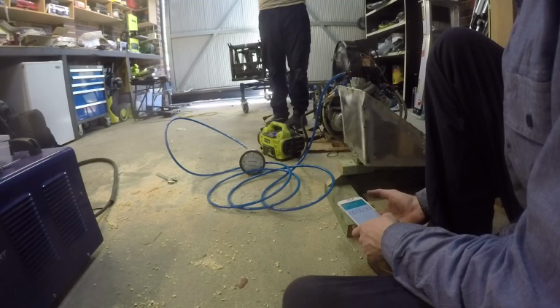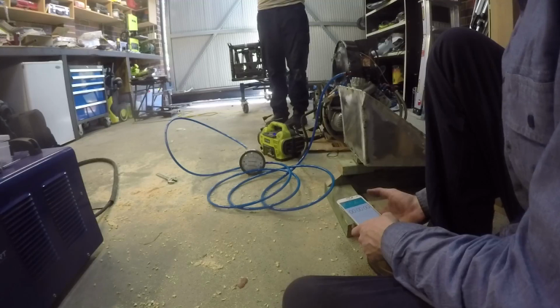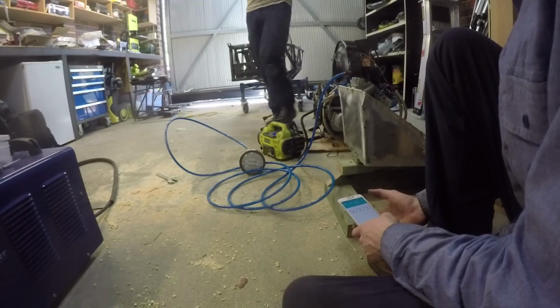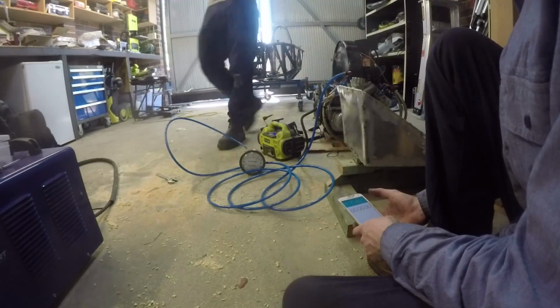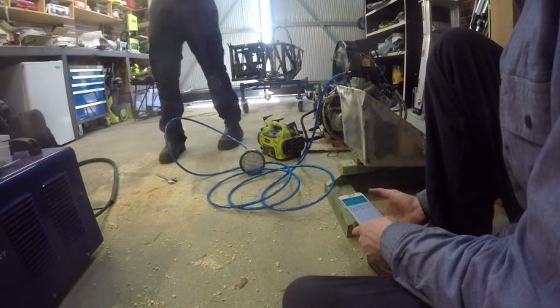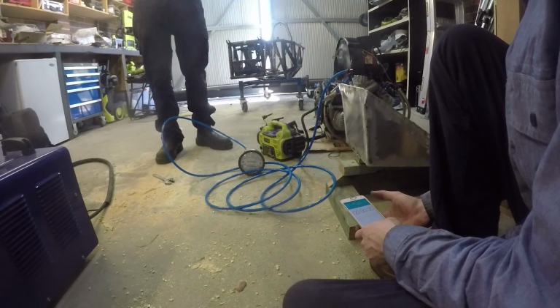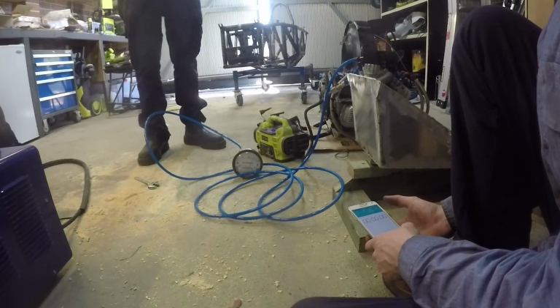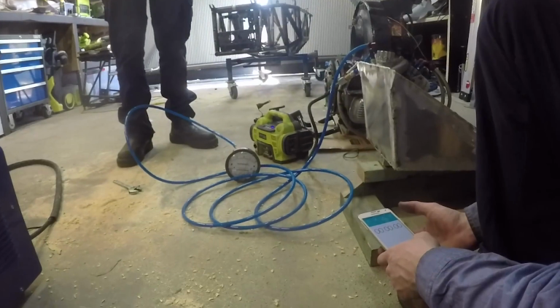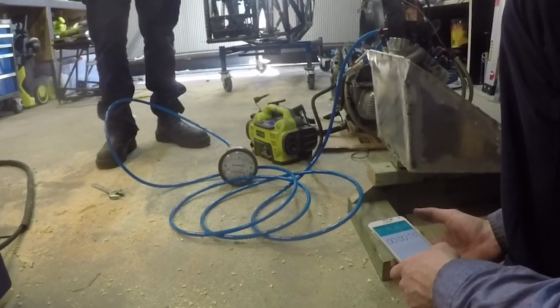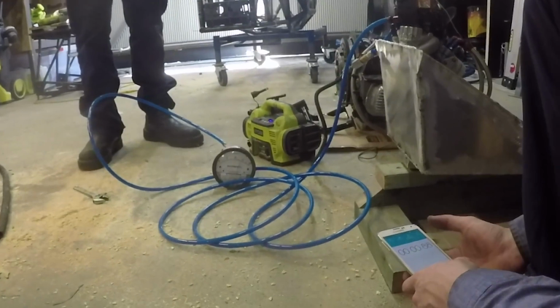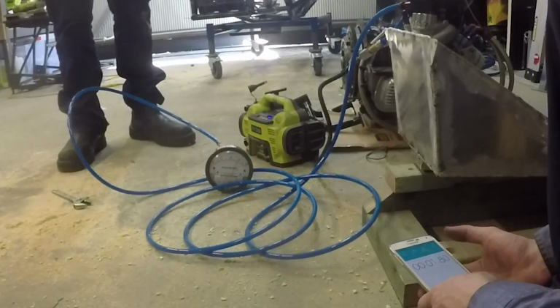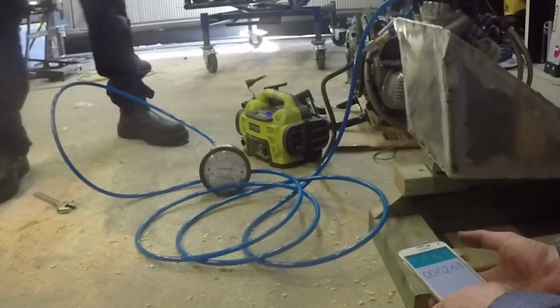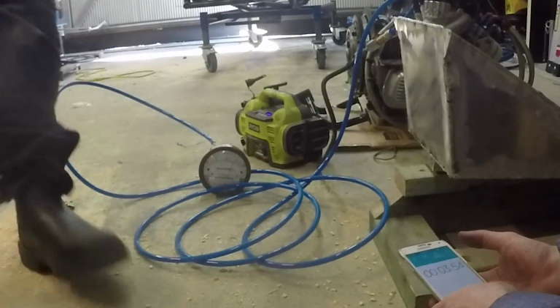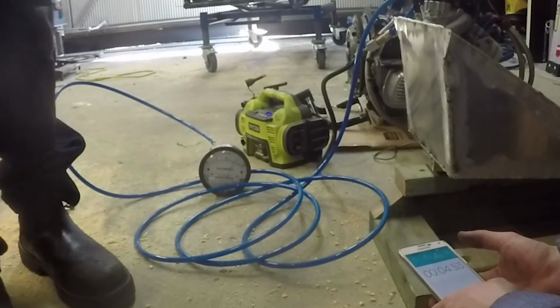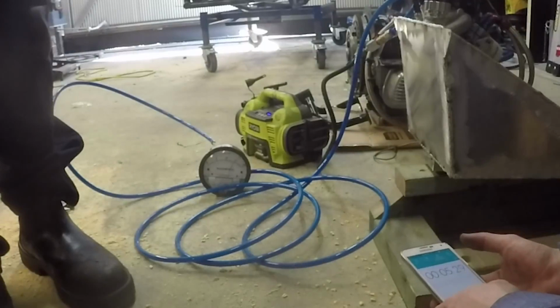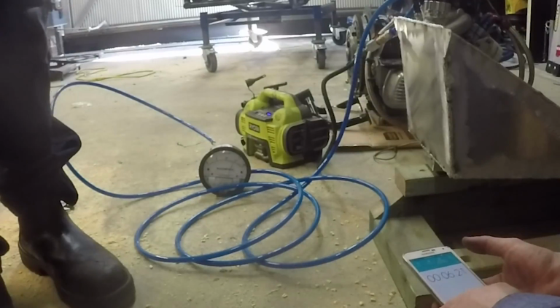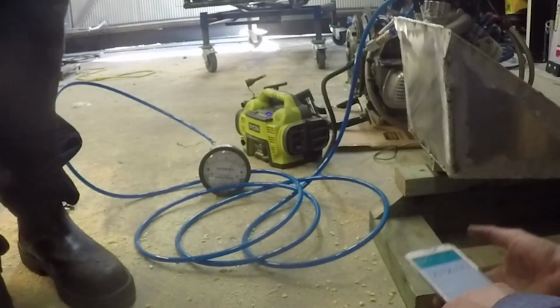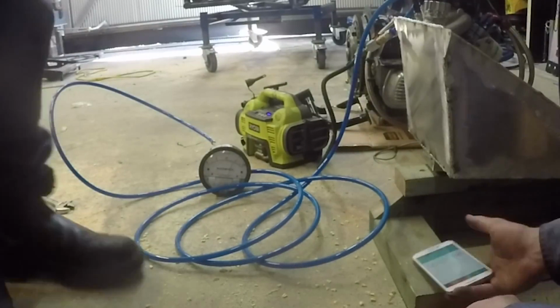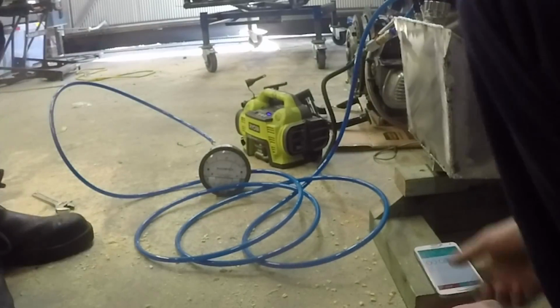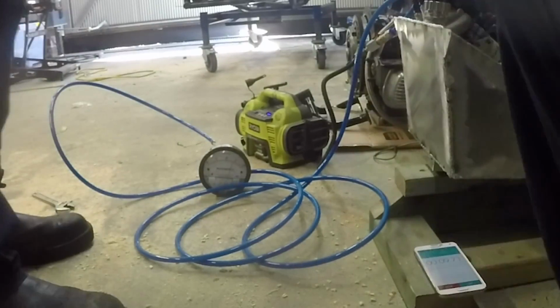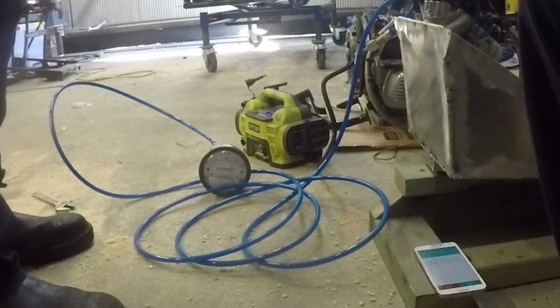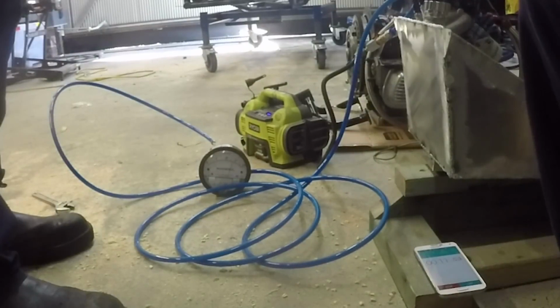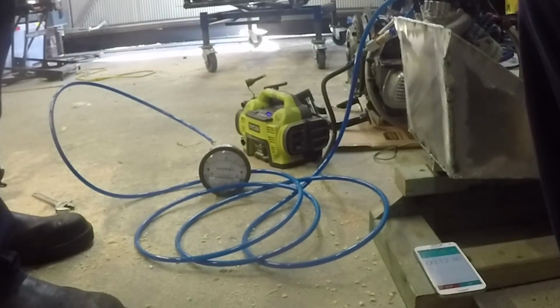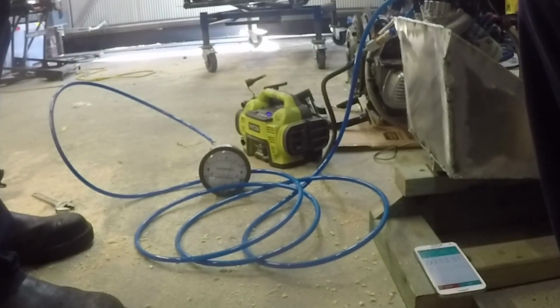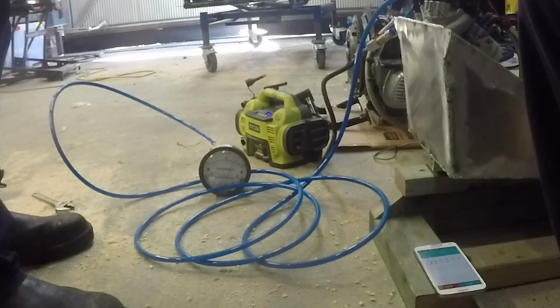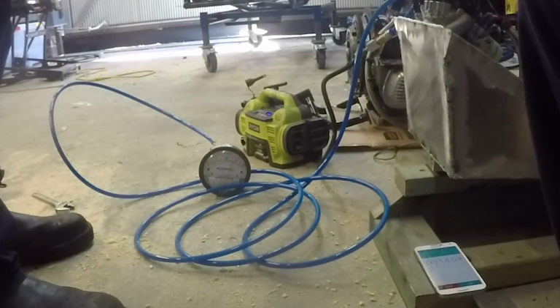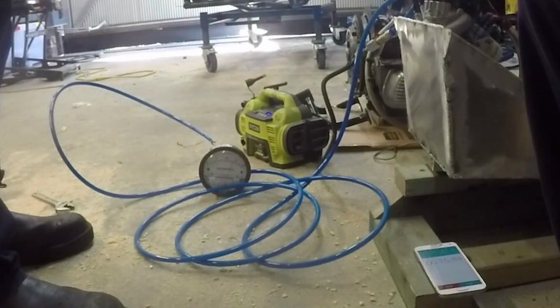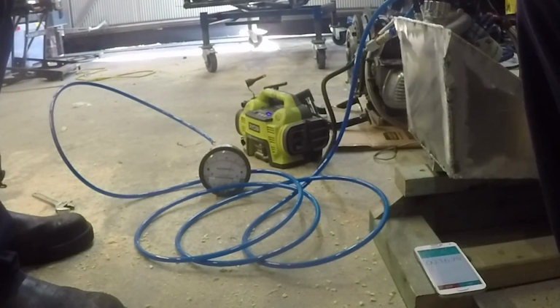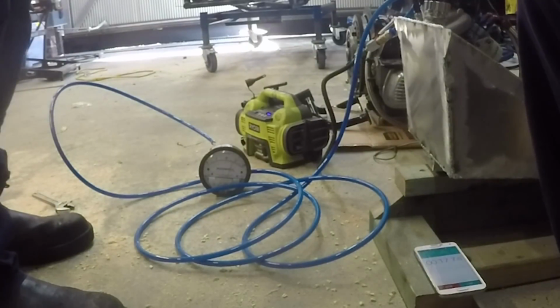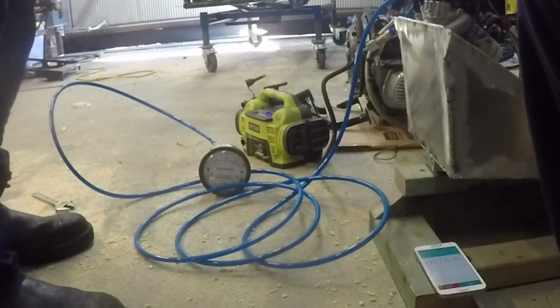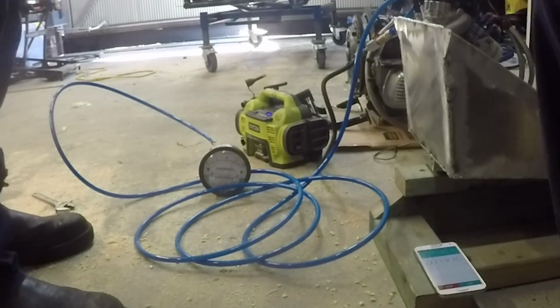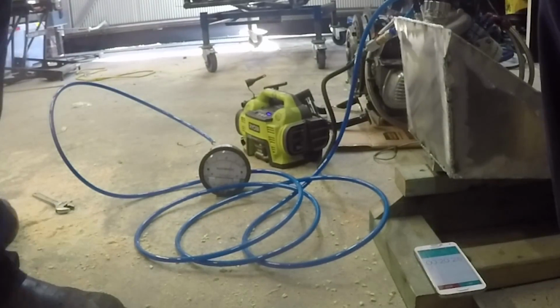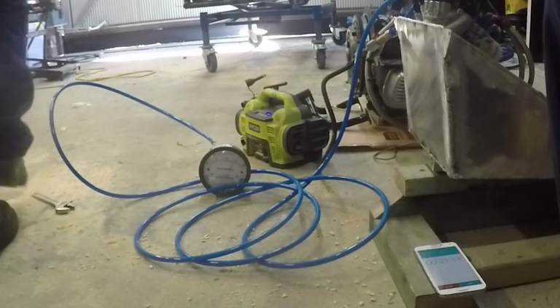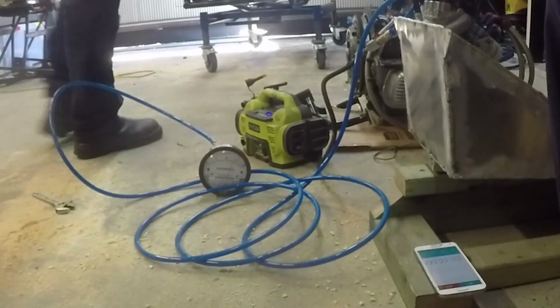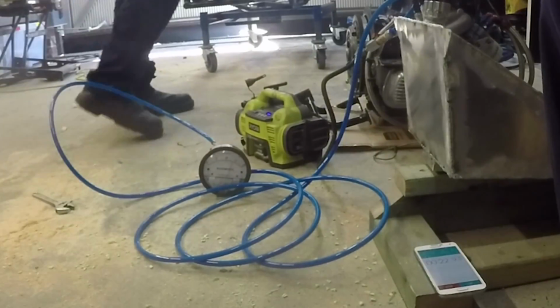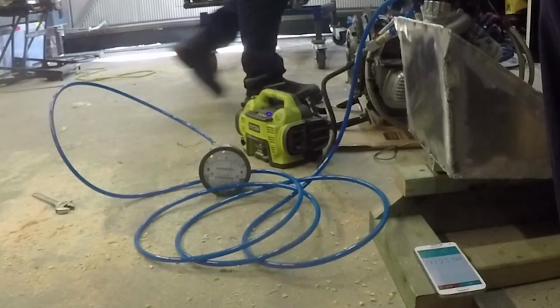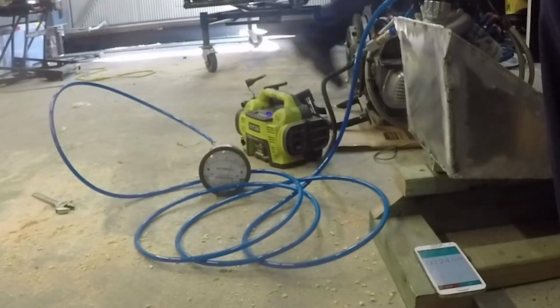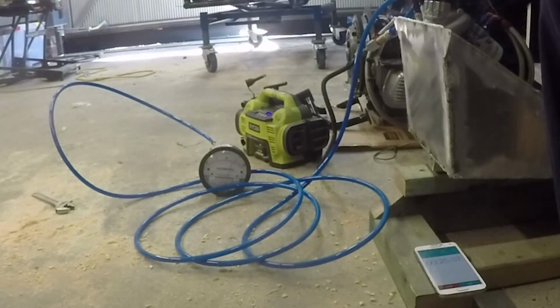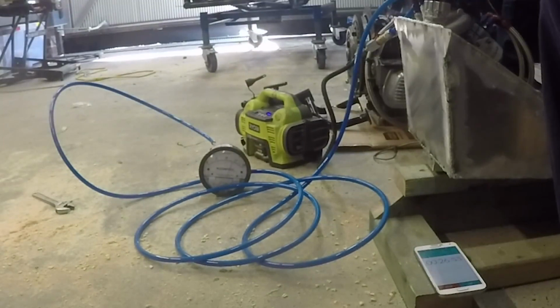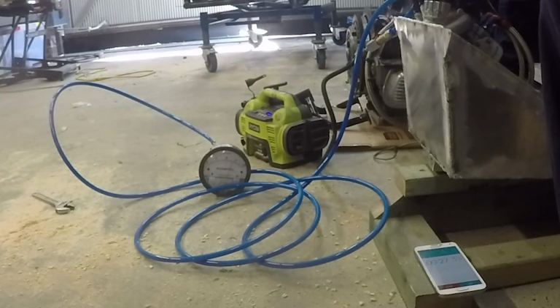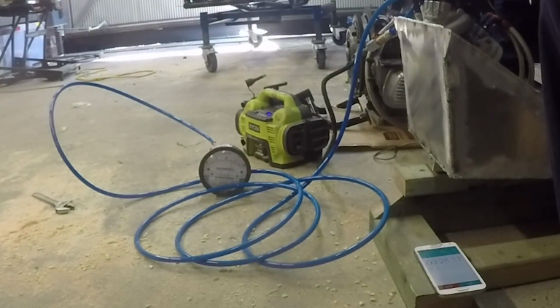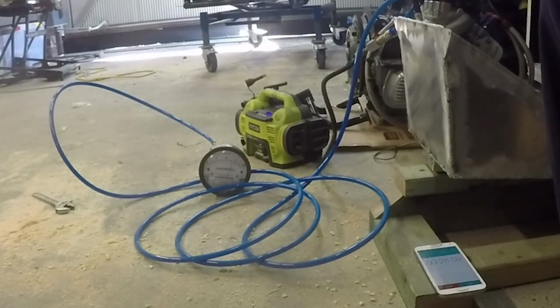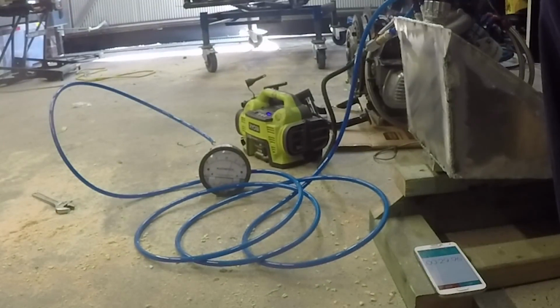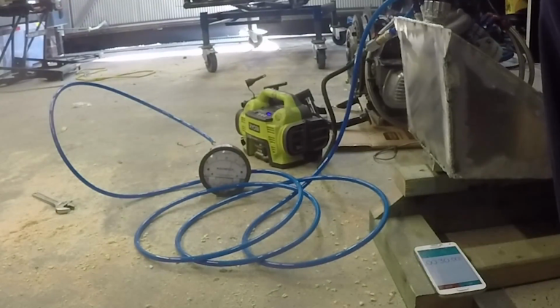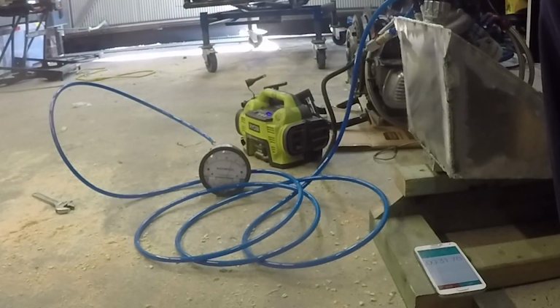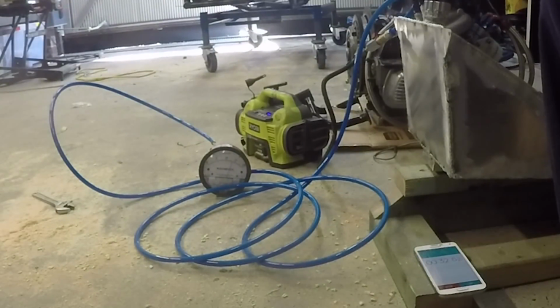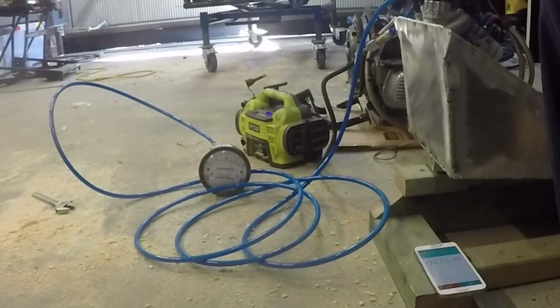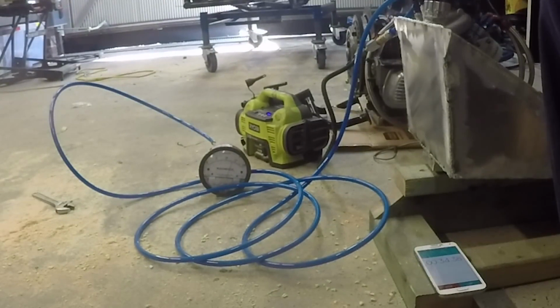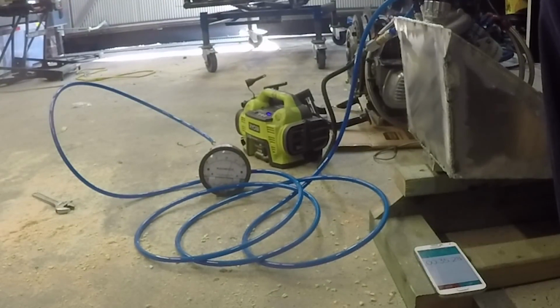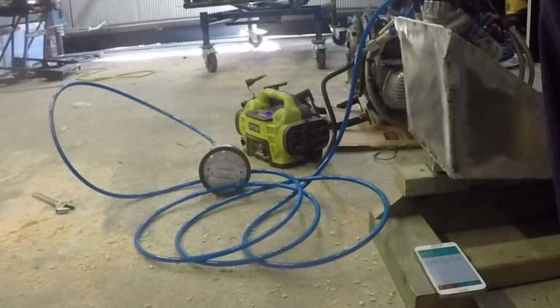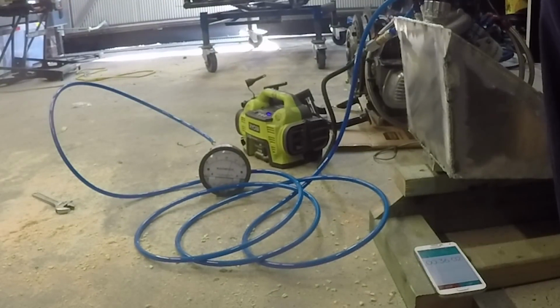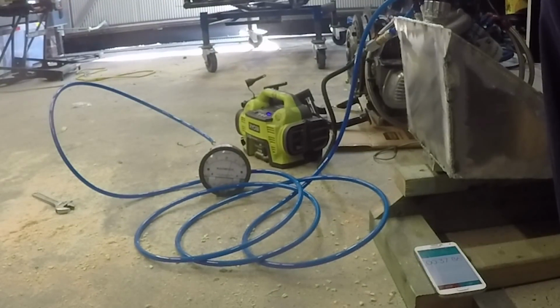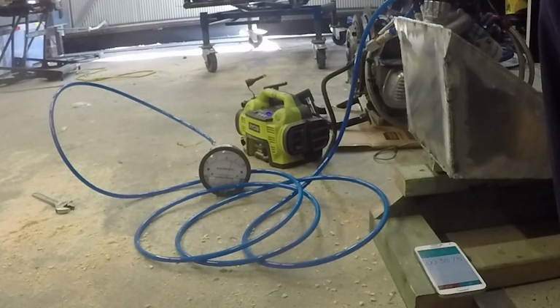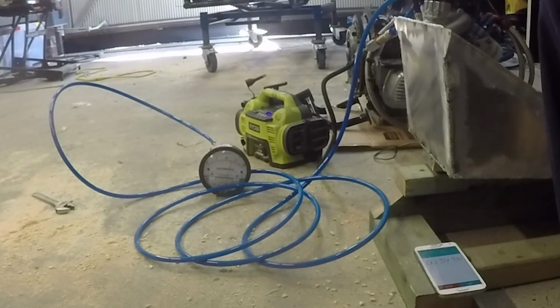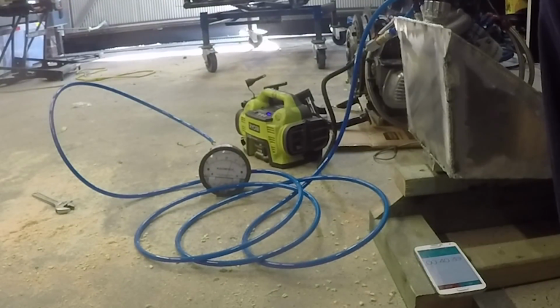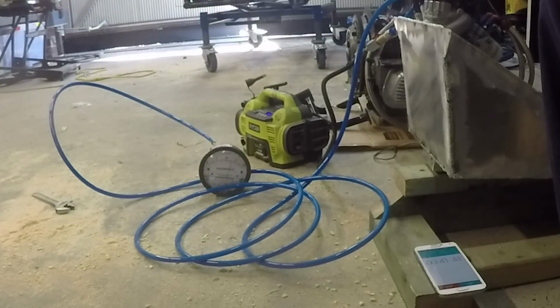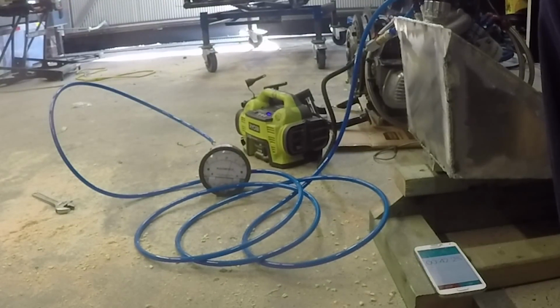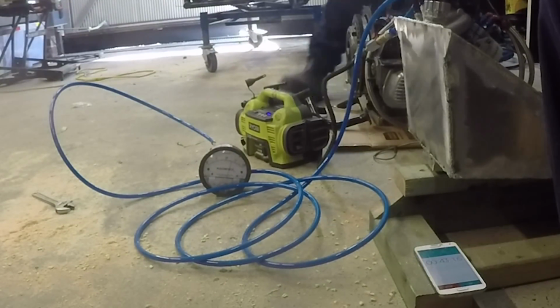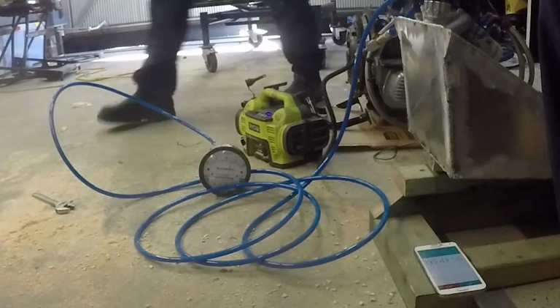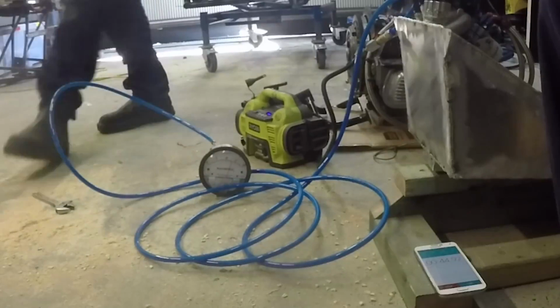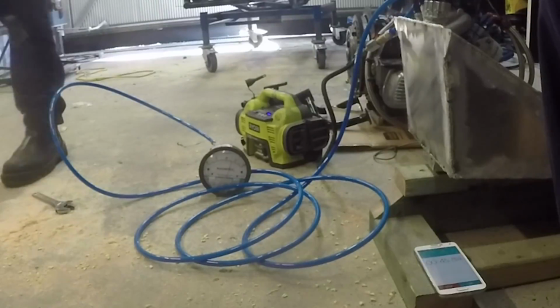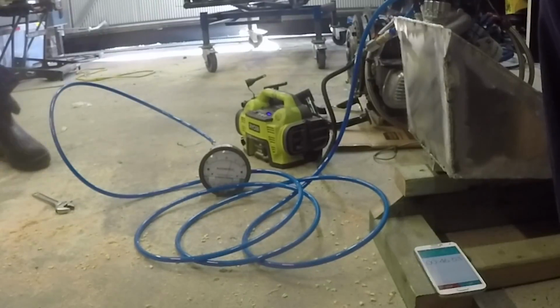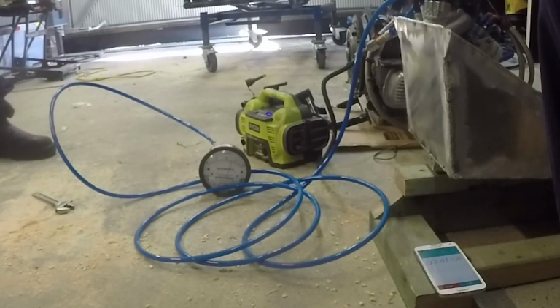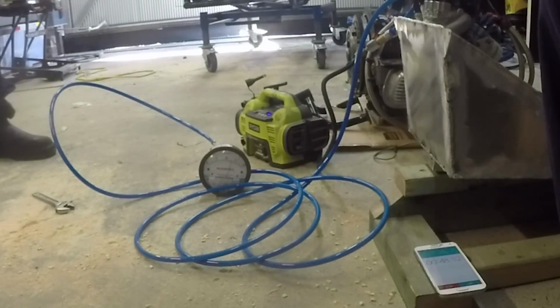We did another test afterwards where we put some pressure in the tank with a pressure gauge on it to observe how quickly the pressure went down.